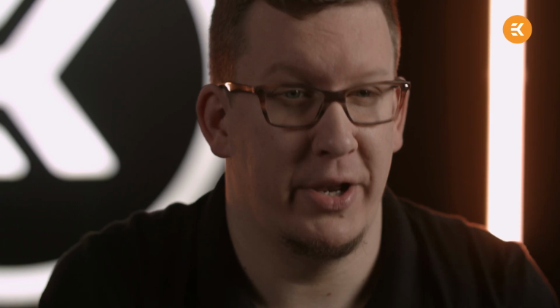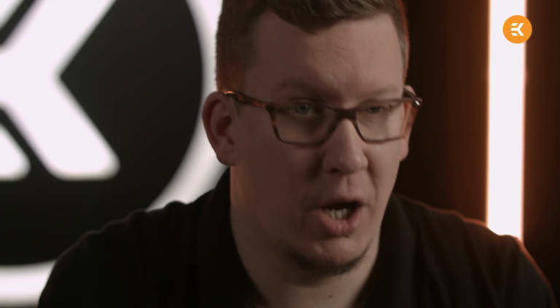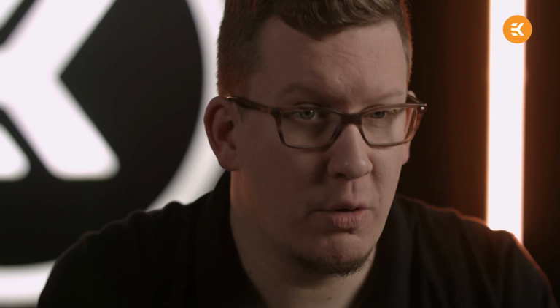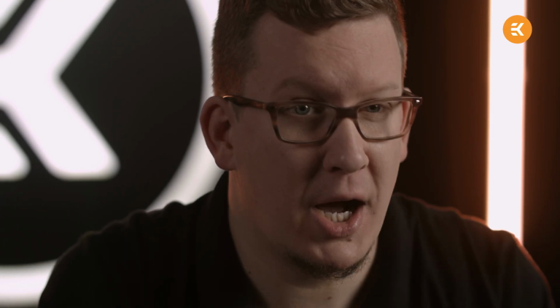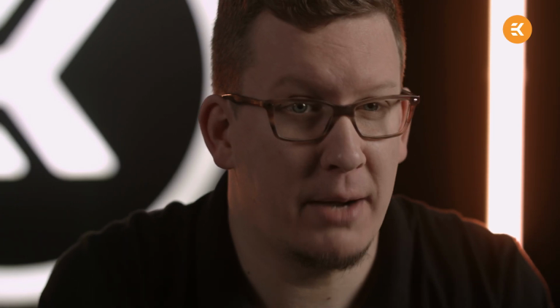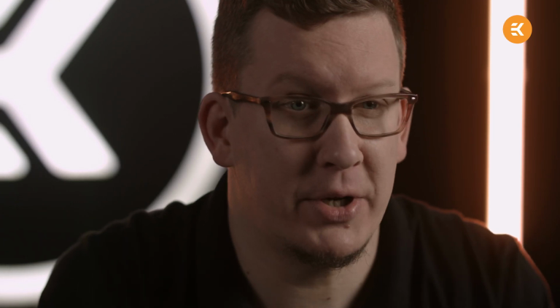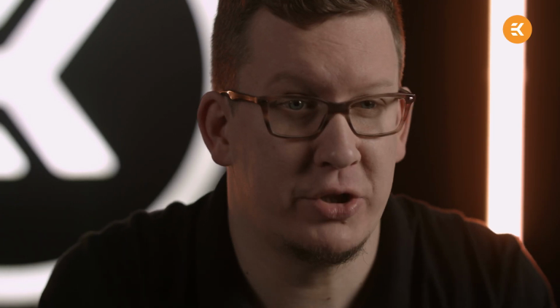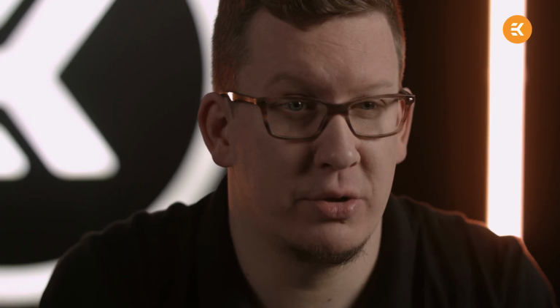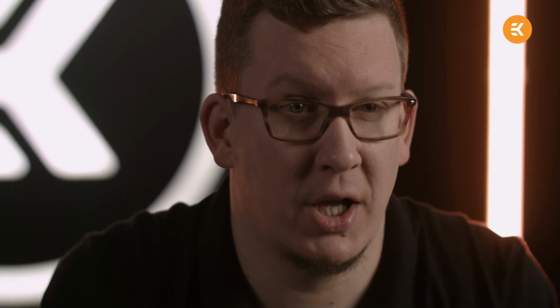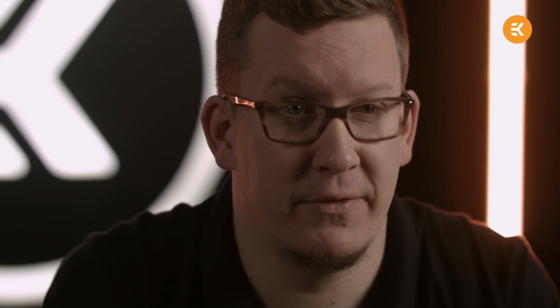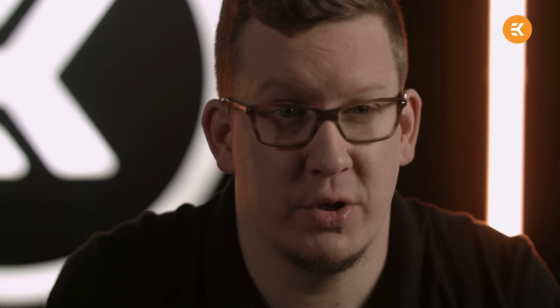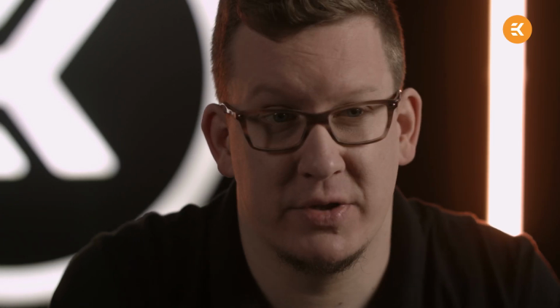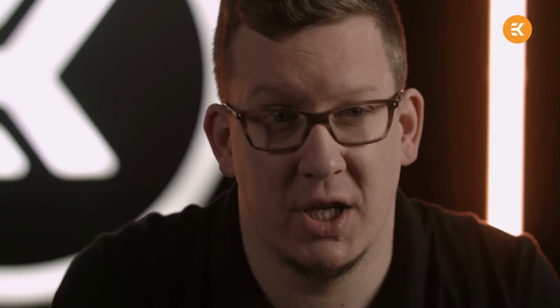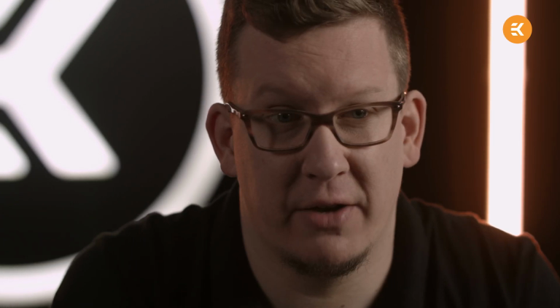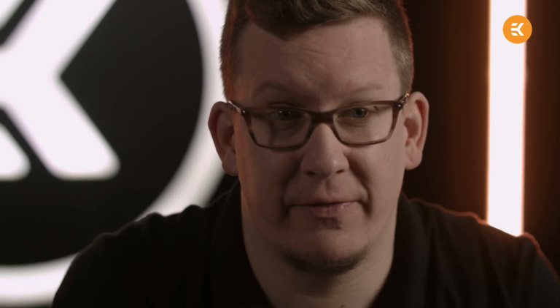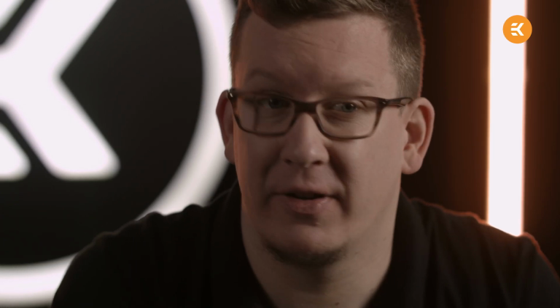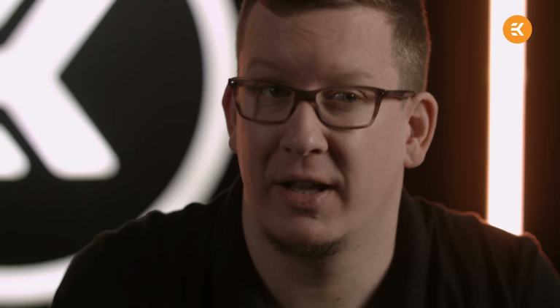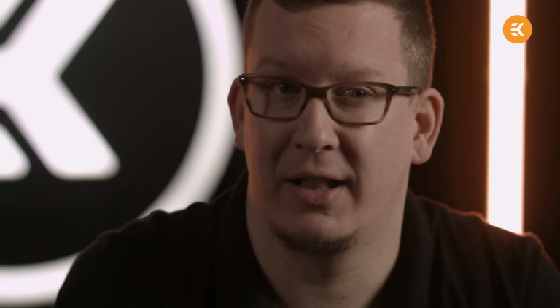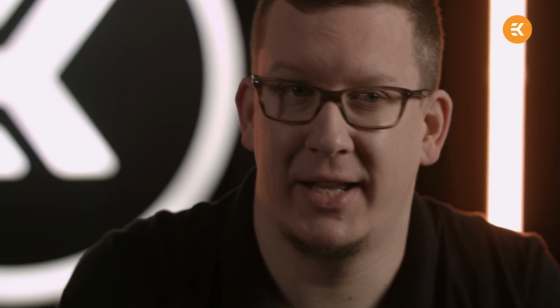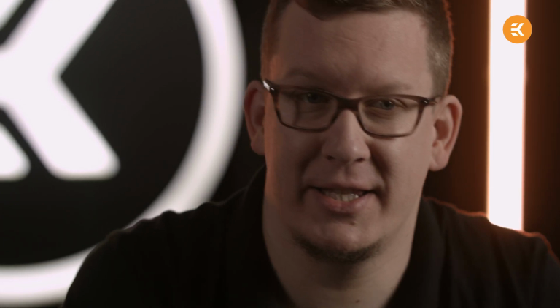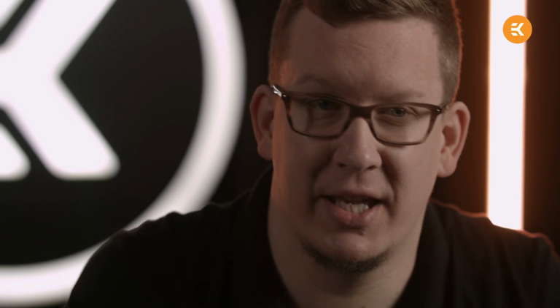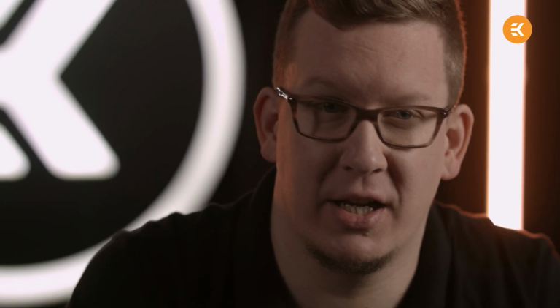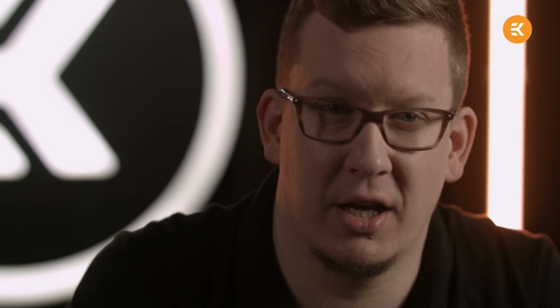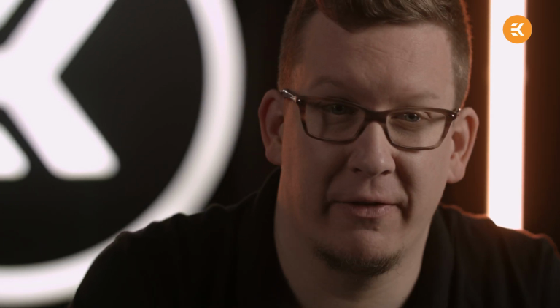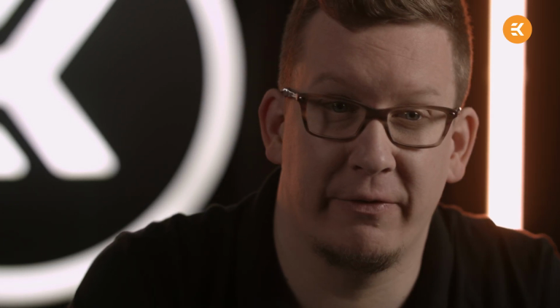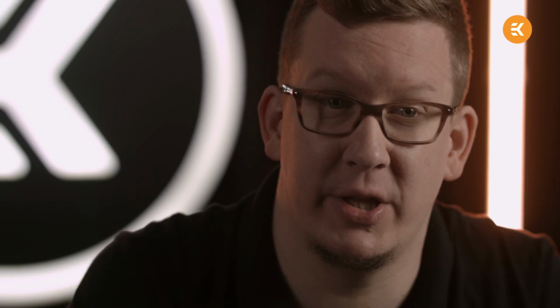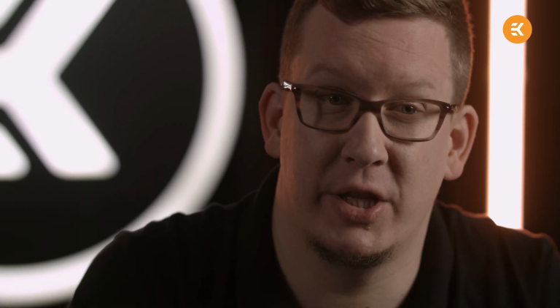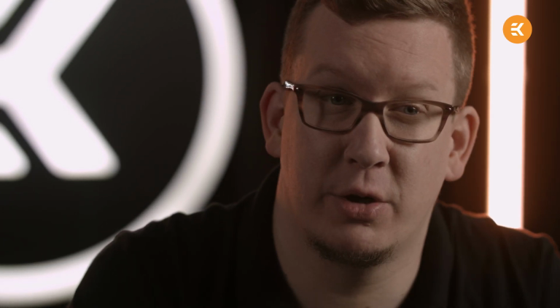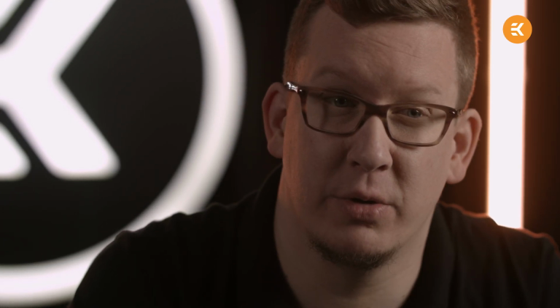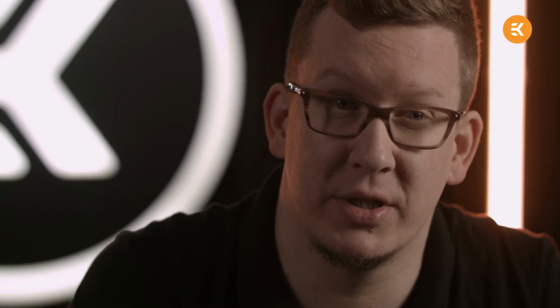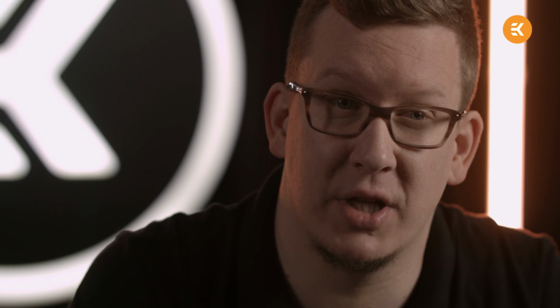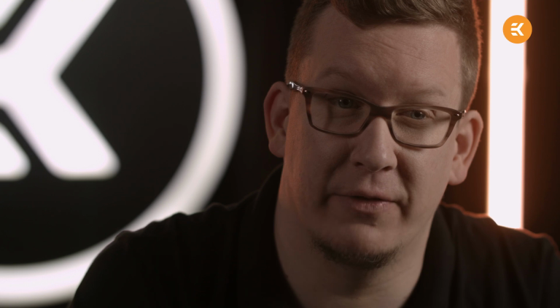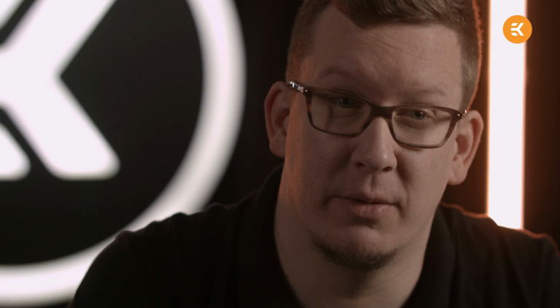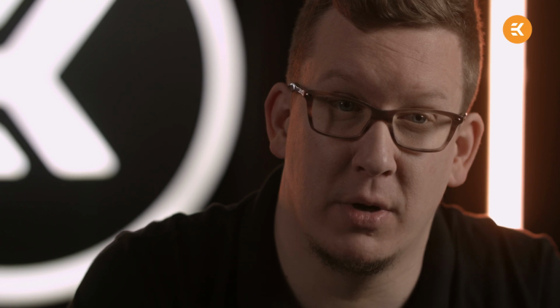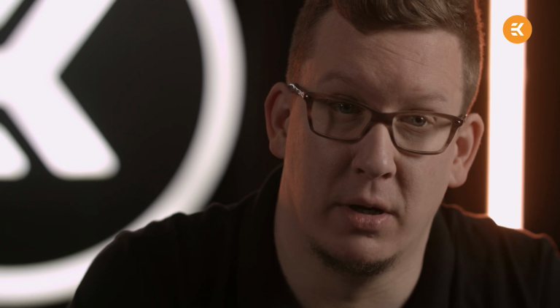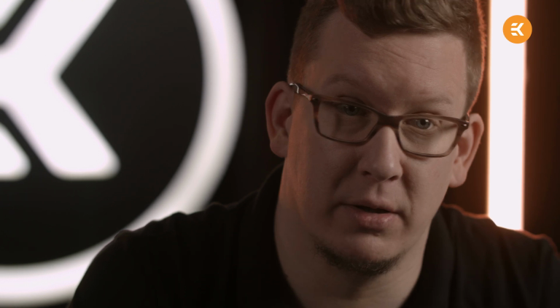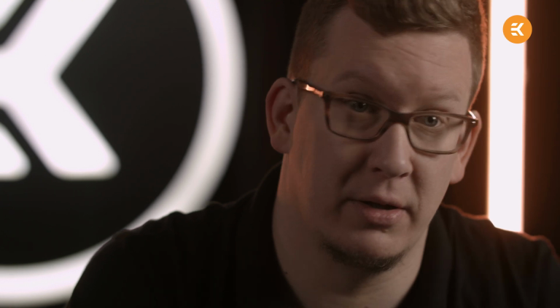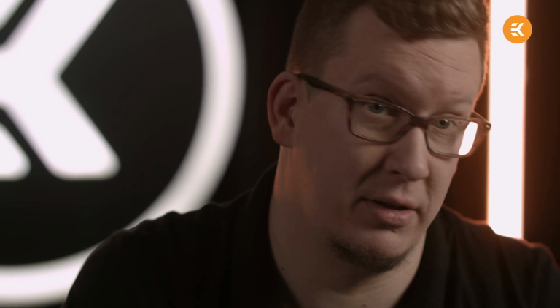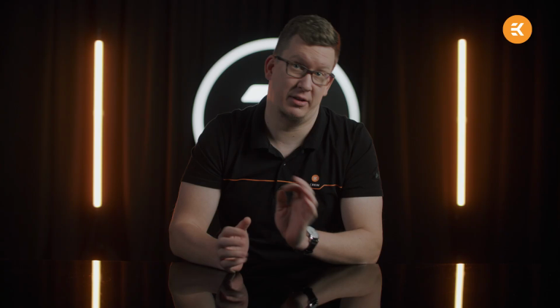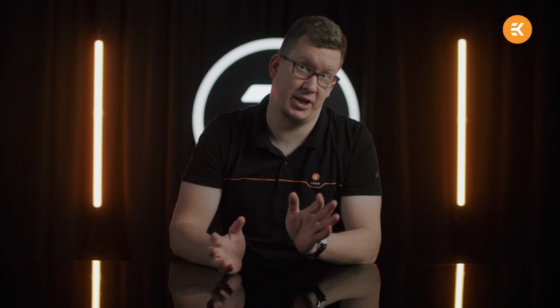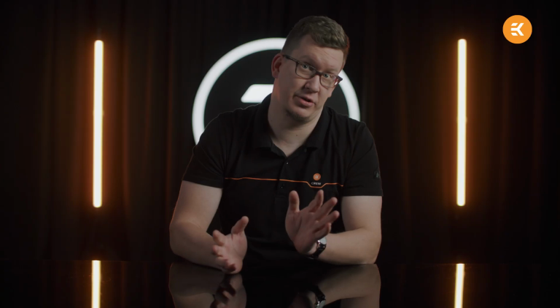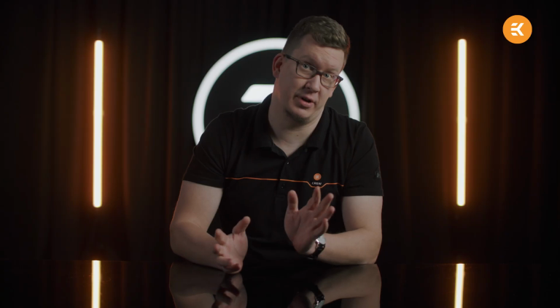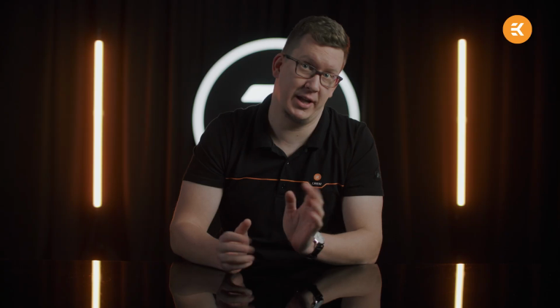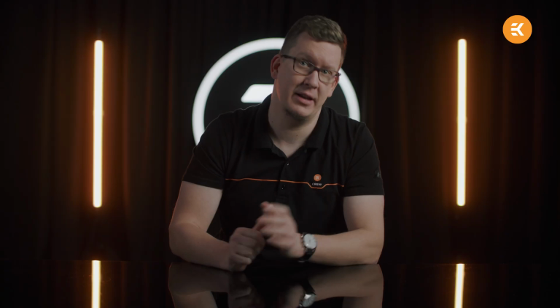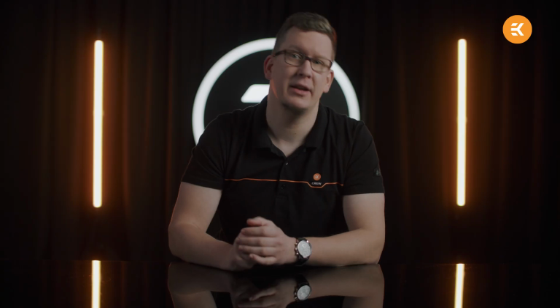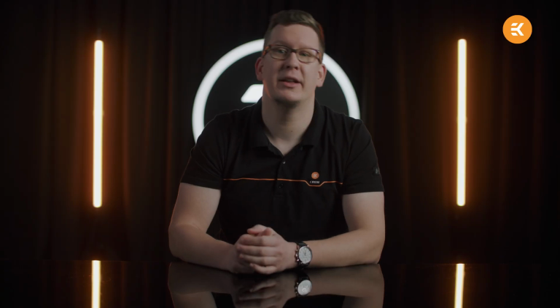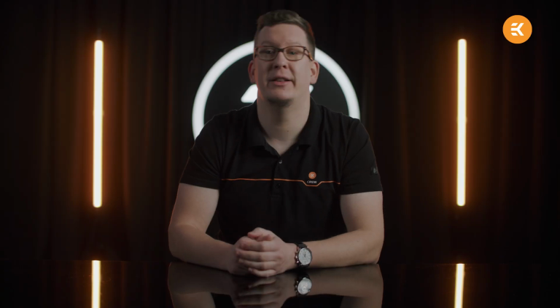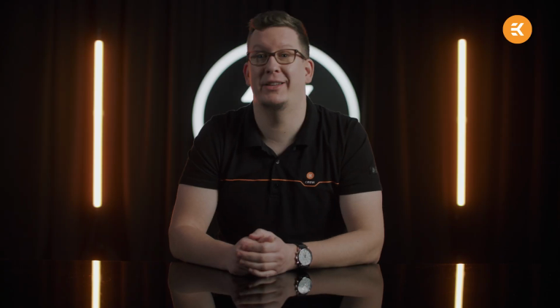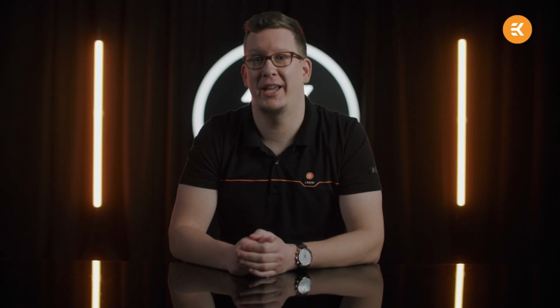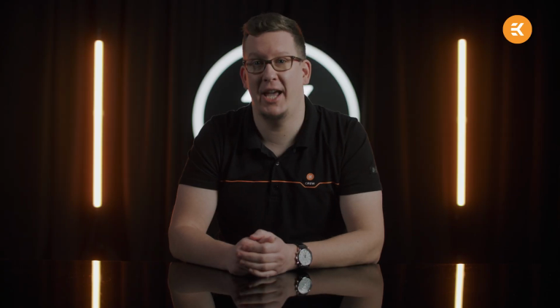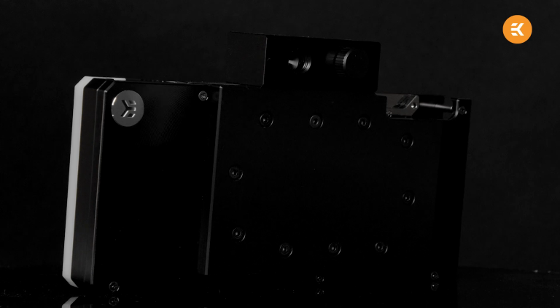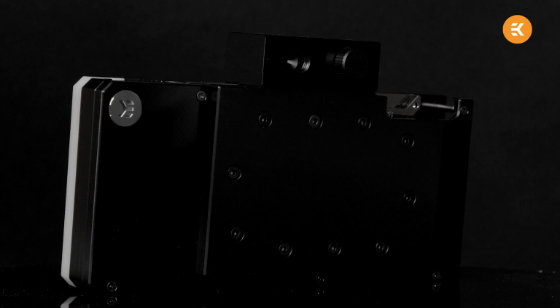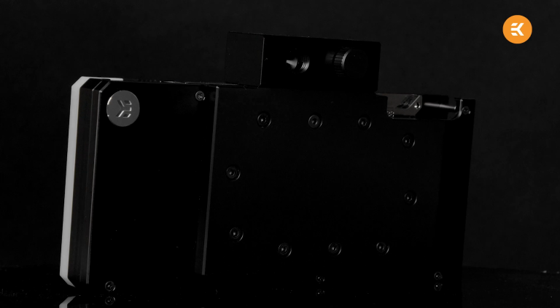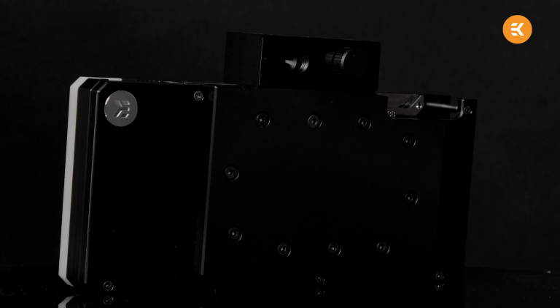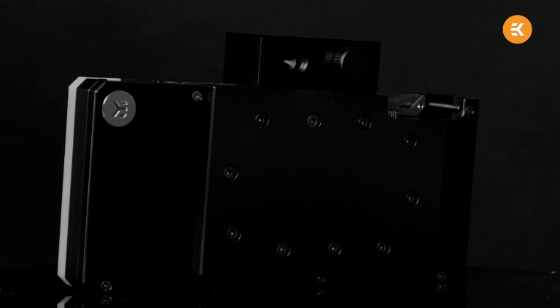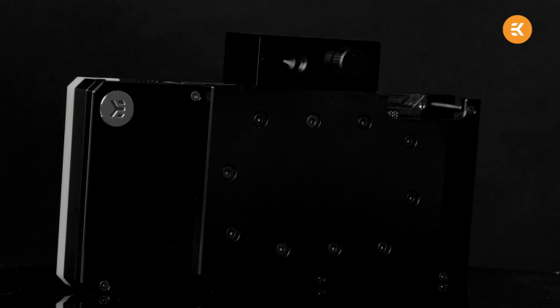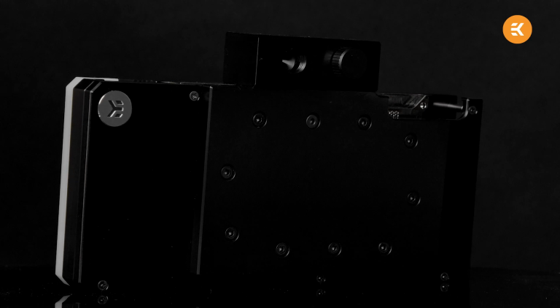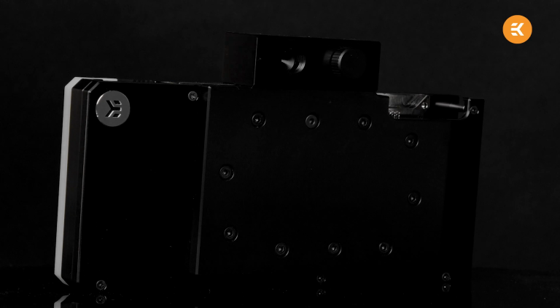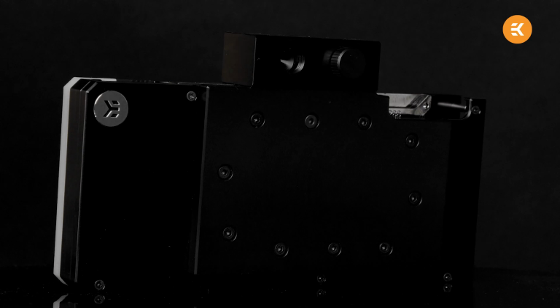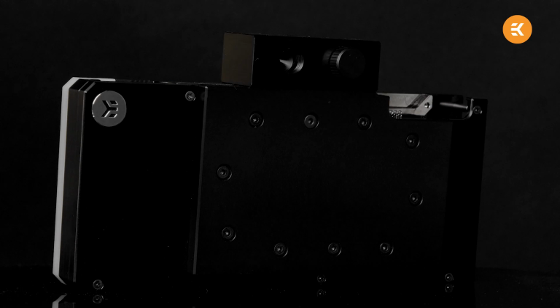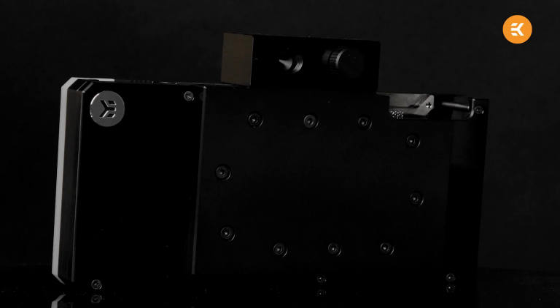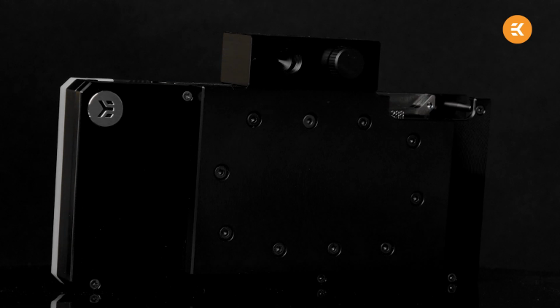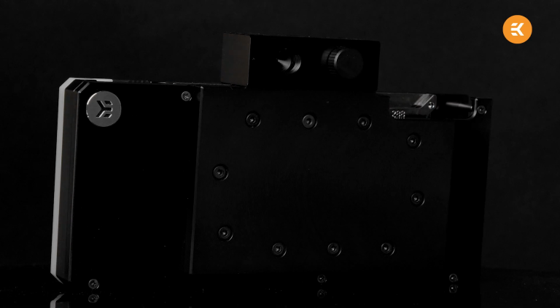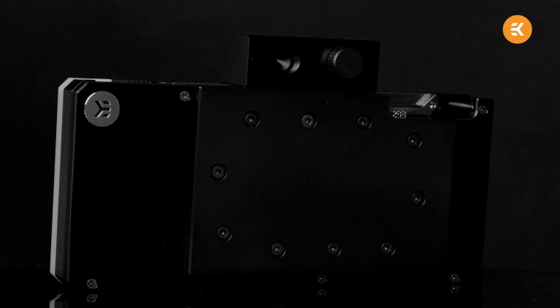We know how much you love new stuff, so let's kick off with the coolest of them all — literally — the active backplate cooling solution.